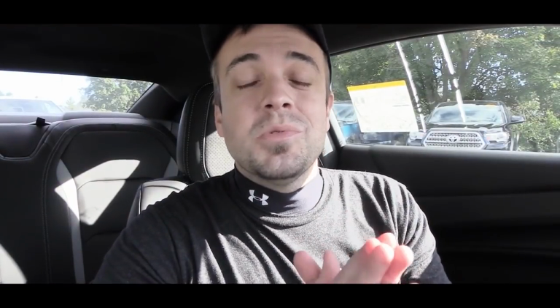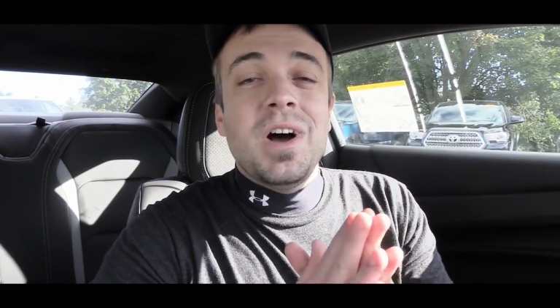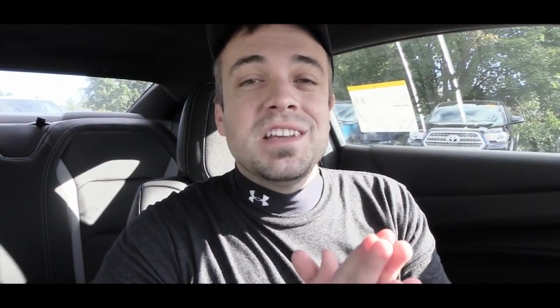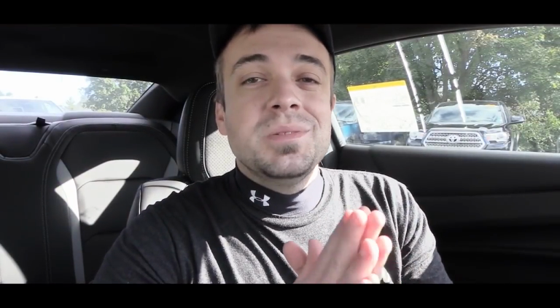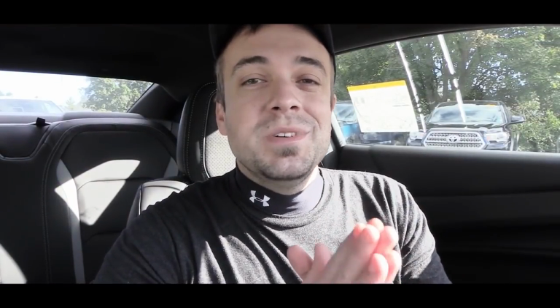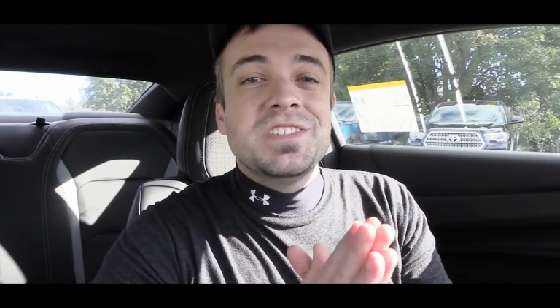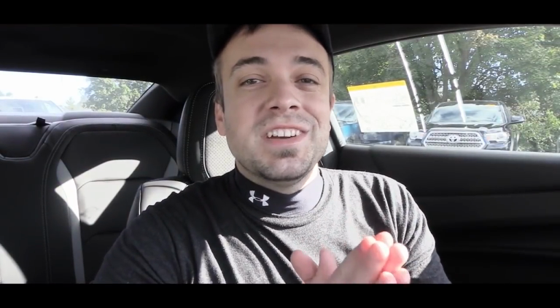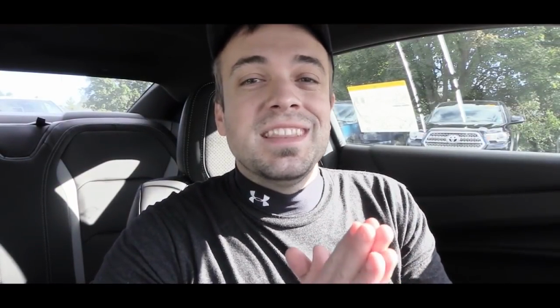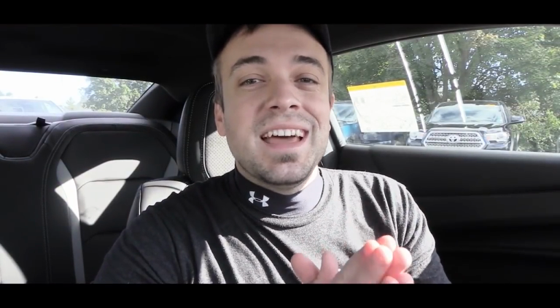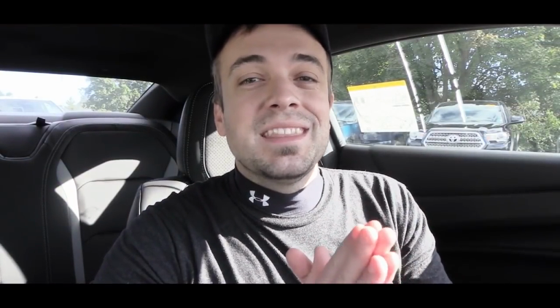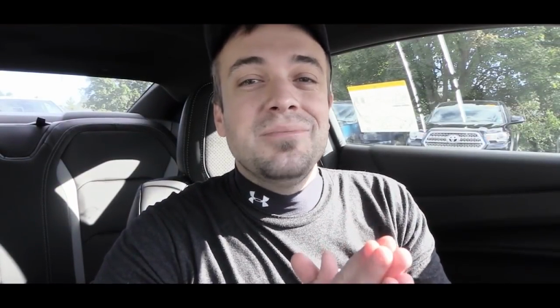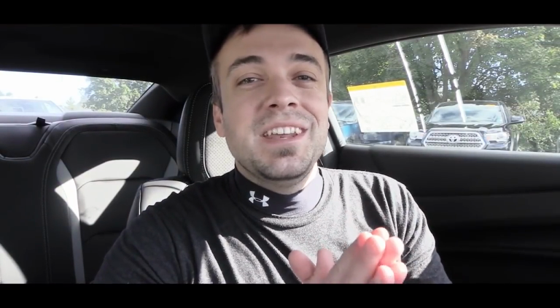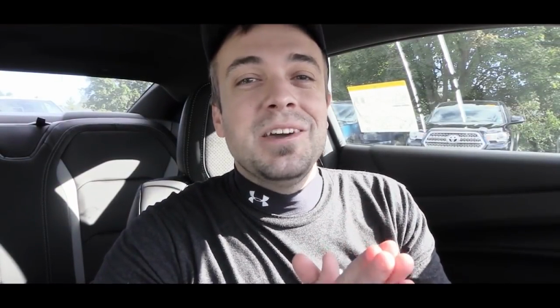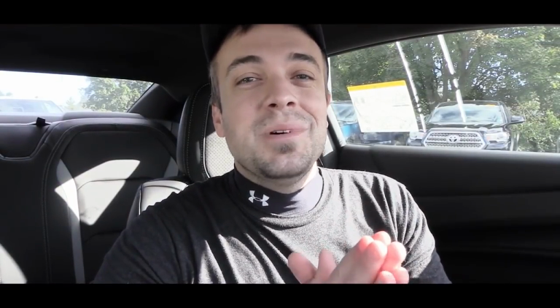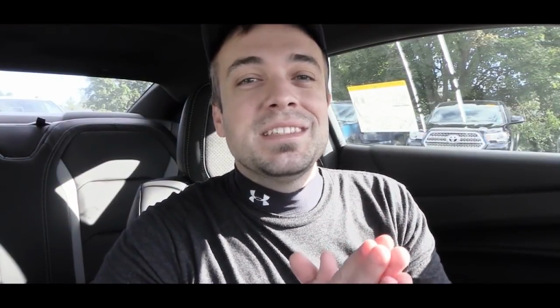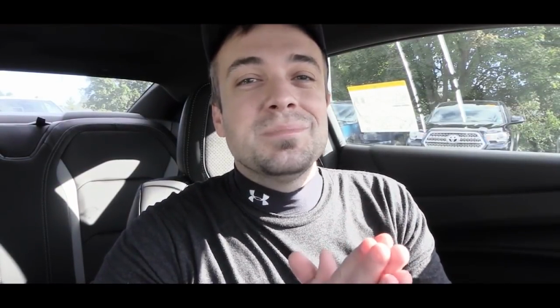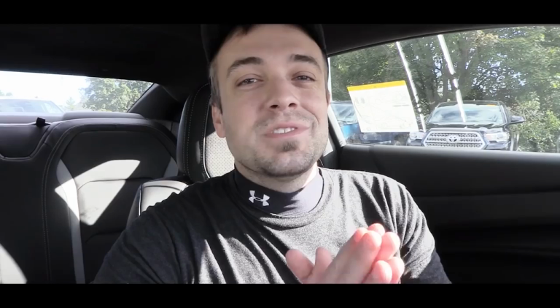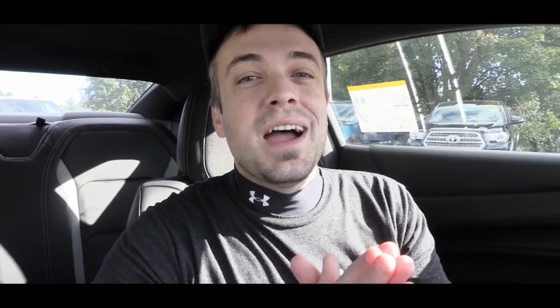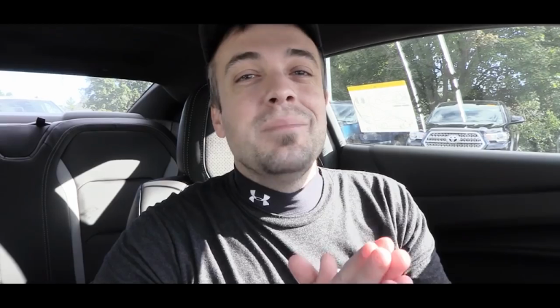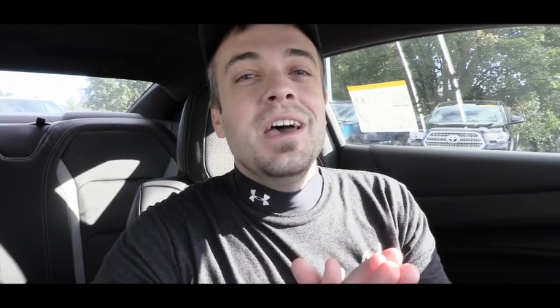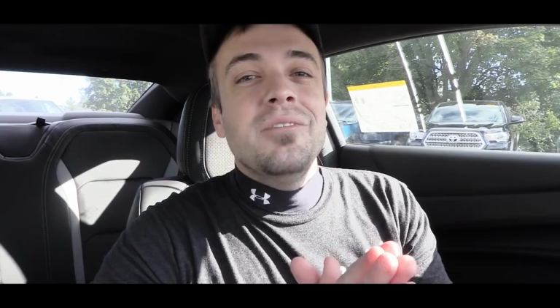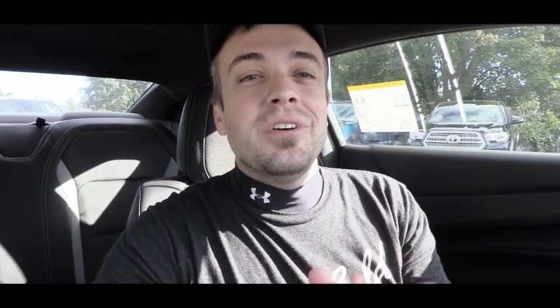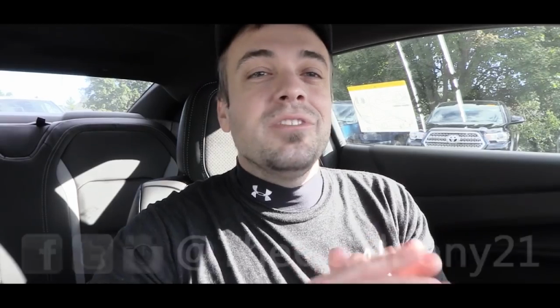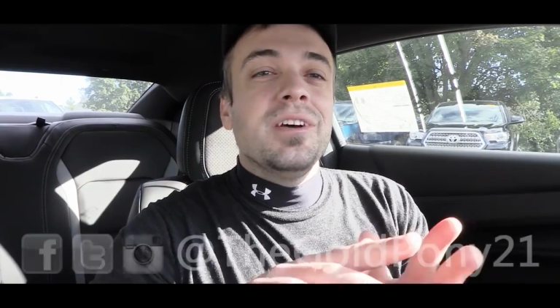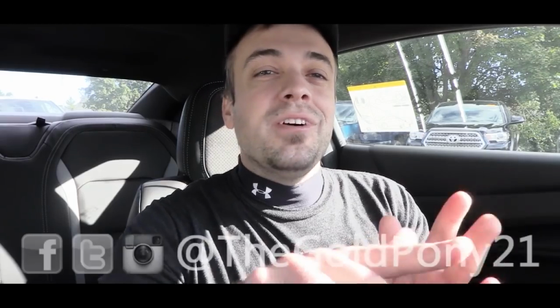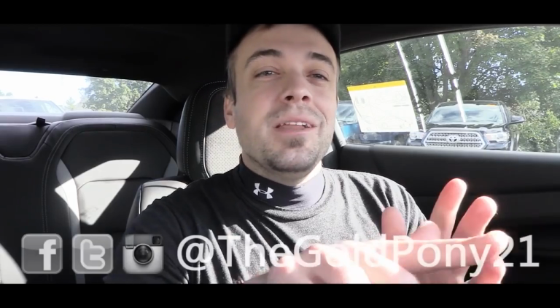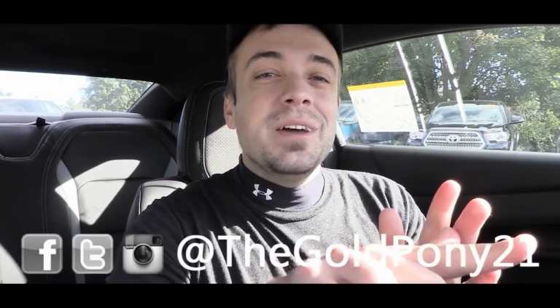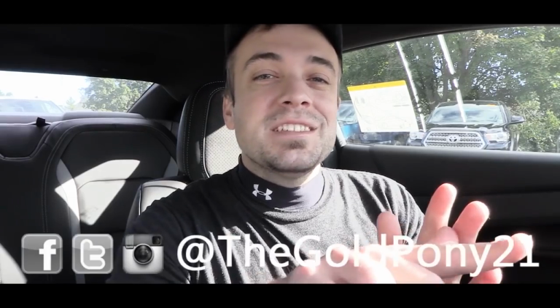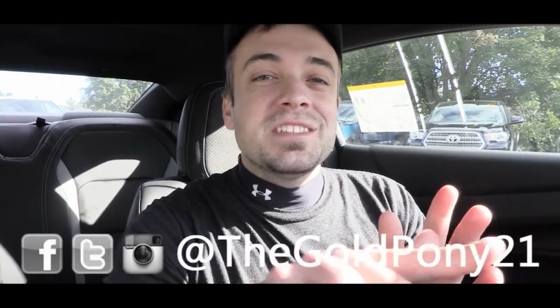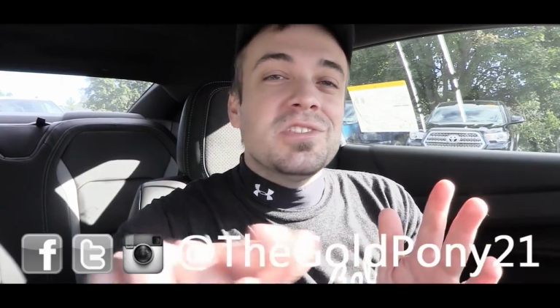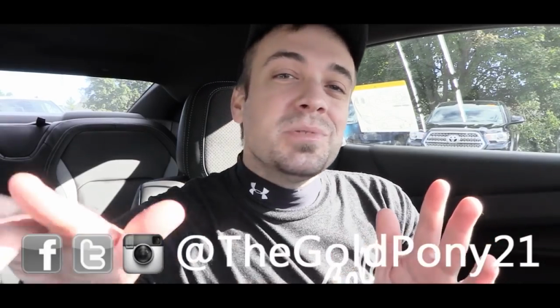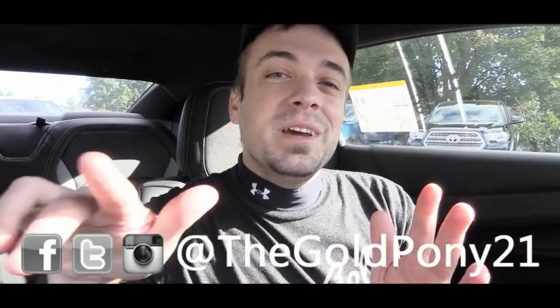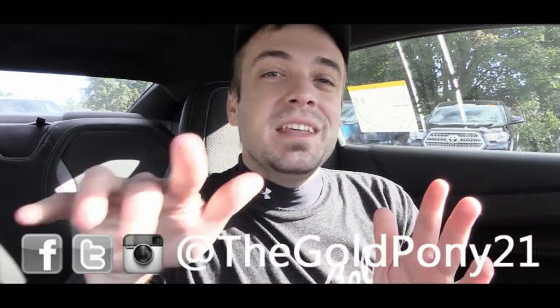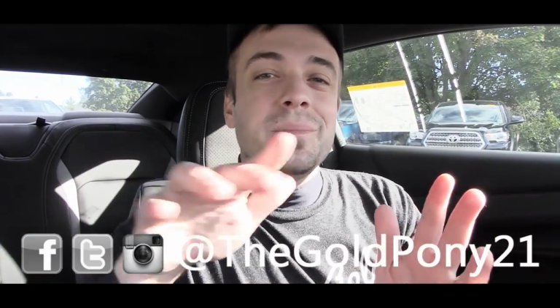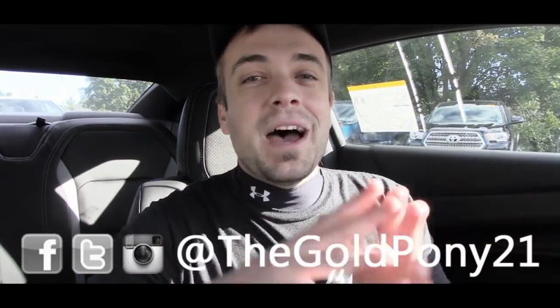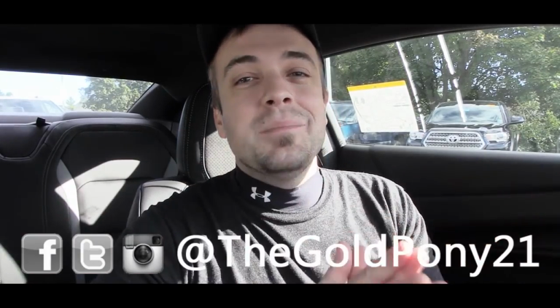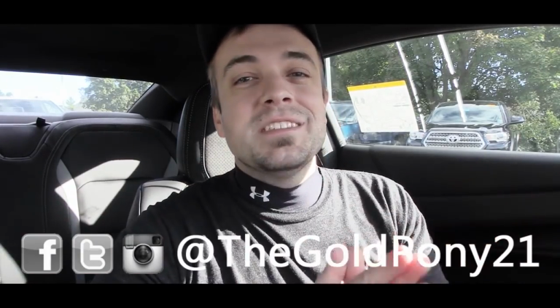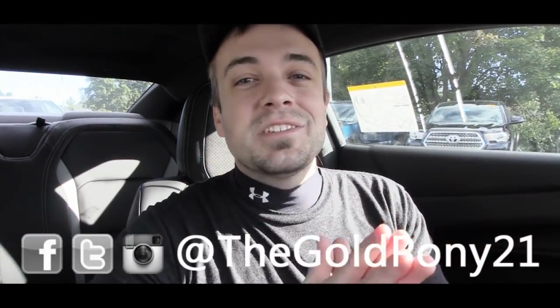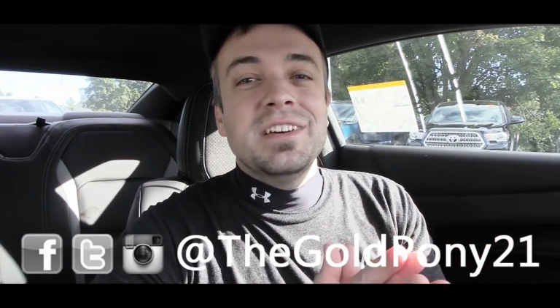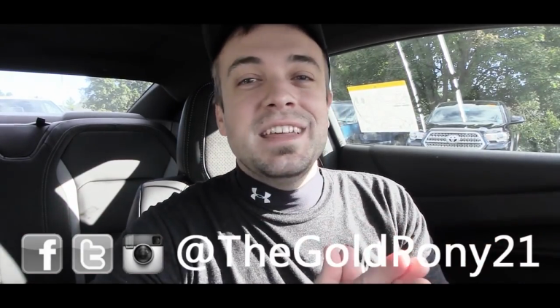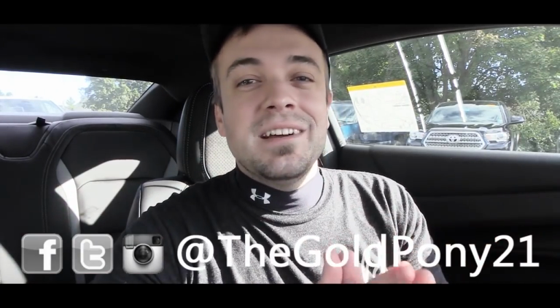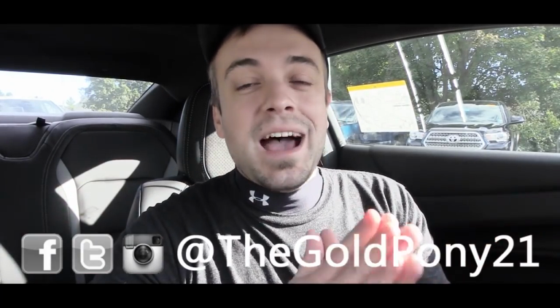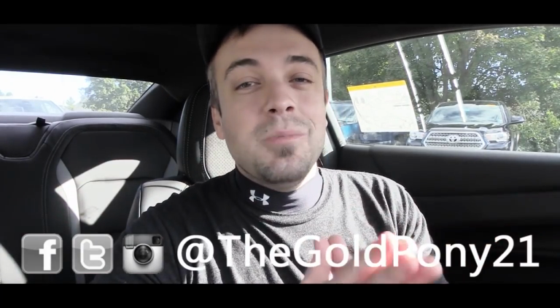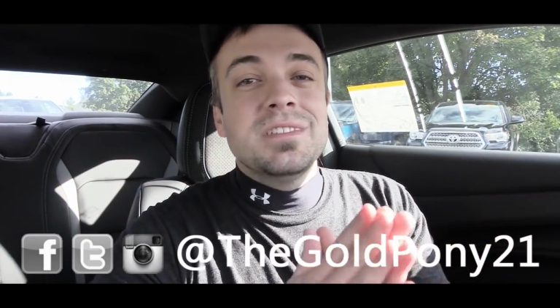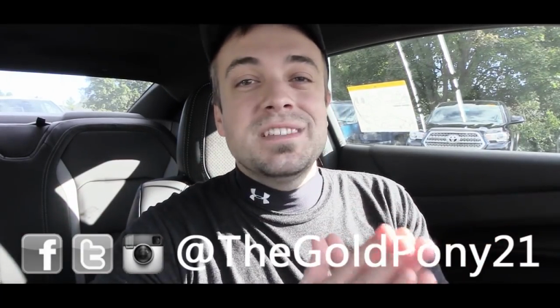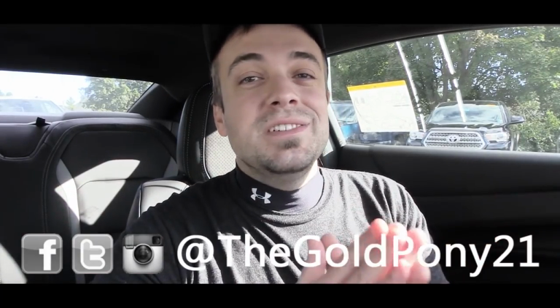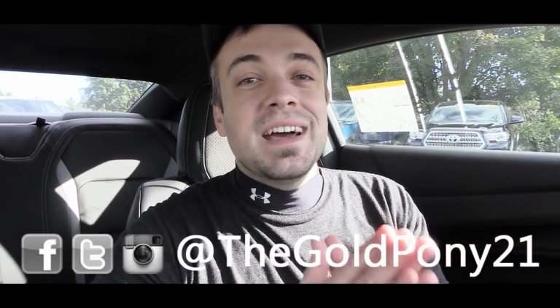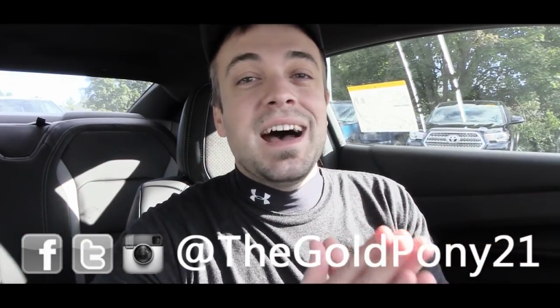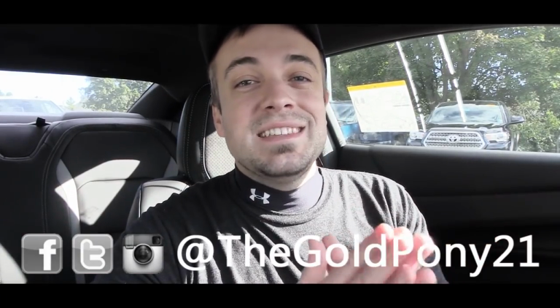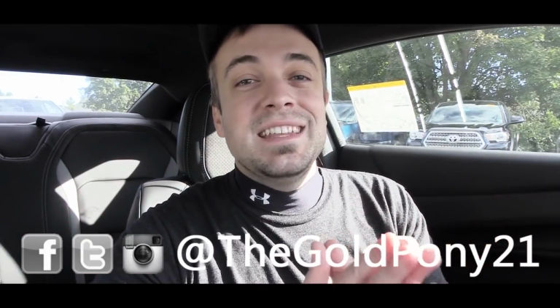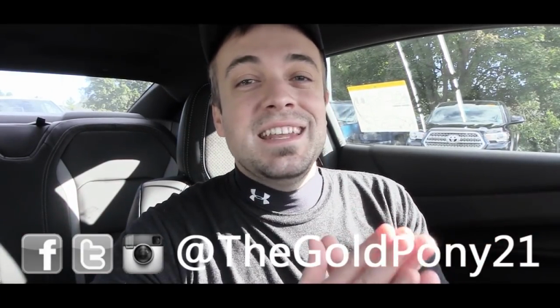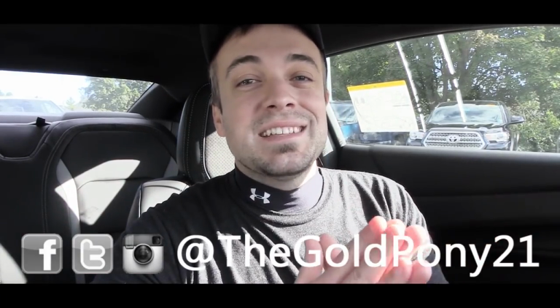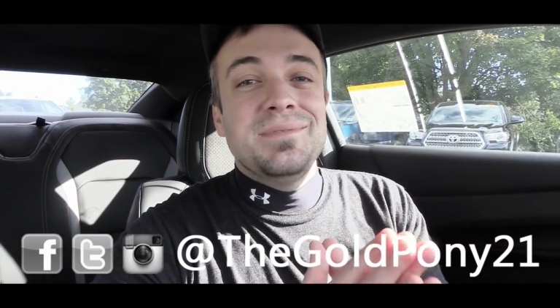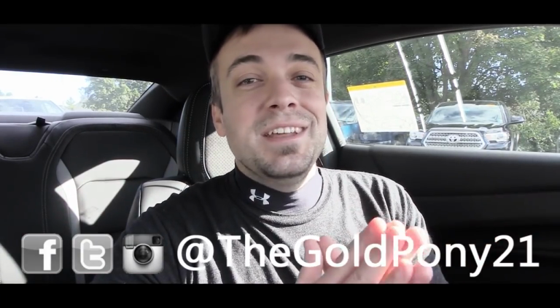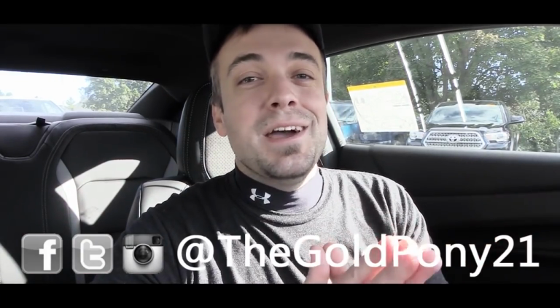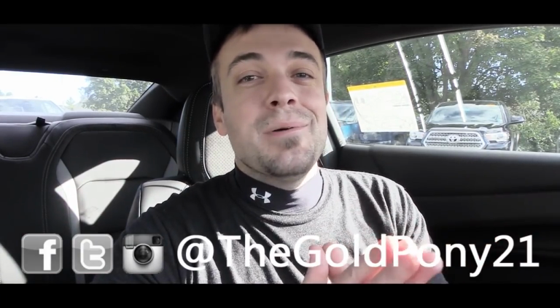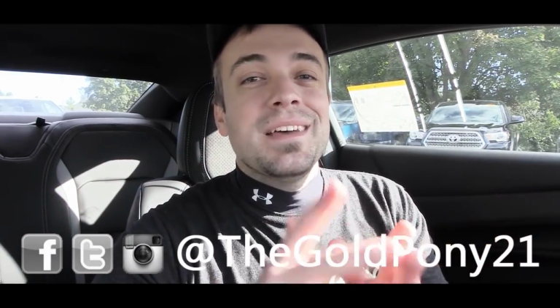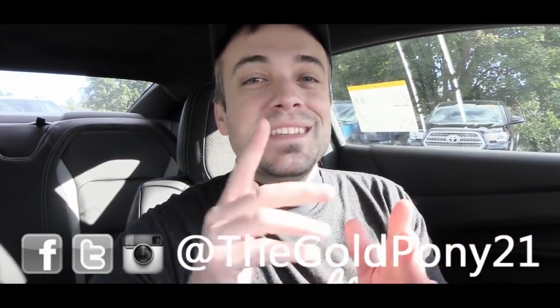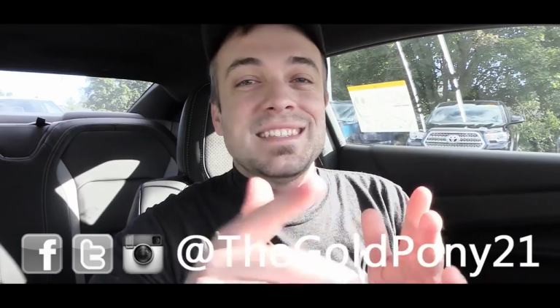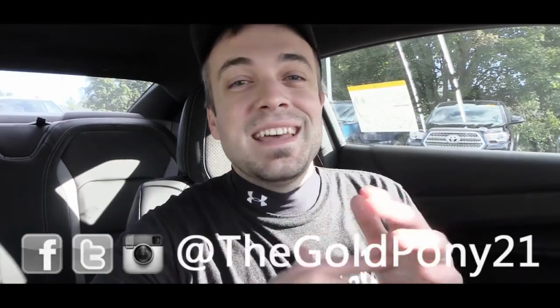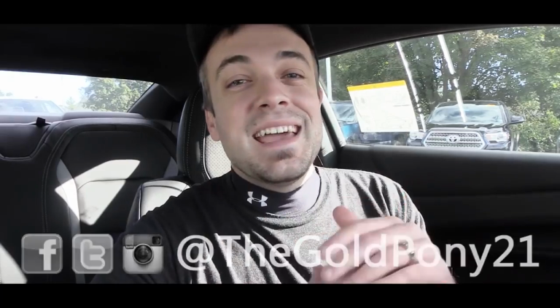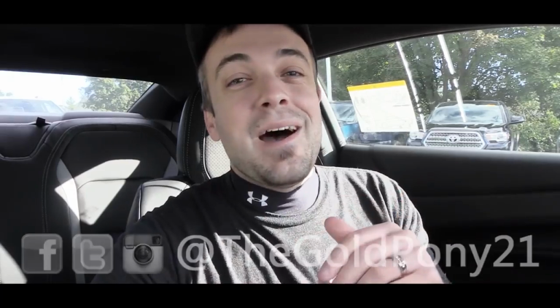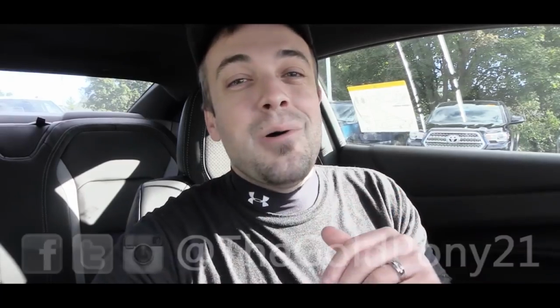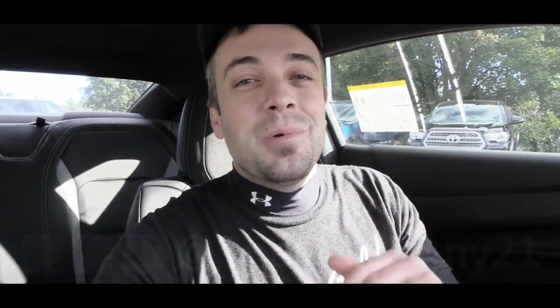Anyway, that is about it for this one, you guys. Thank you so much for watching — be sure to like the video and subscribe, feel free to follow me on social media, and I will see you guys in the next video. Stay gold.